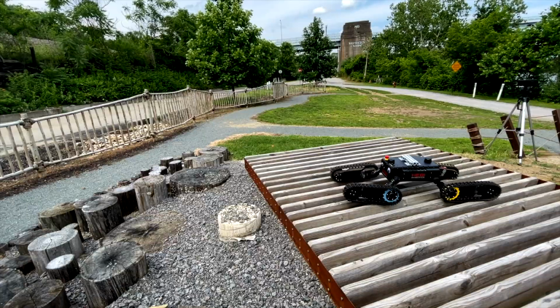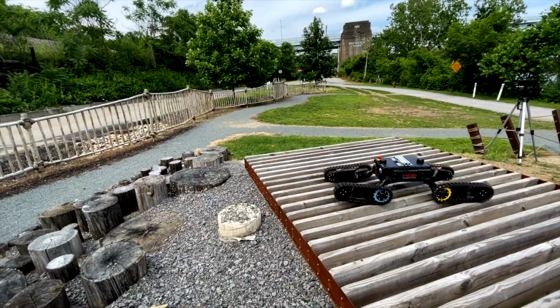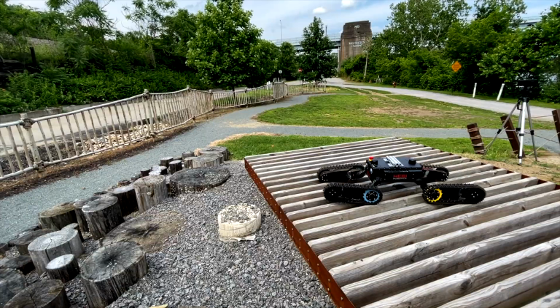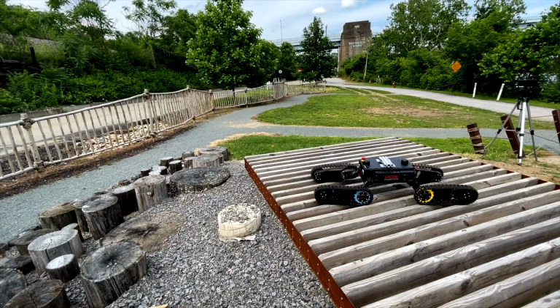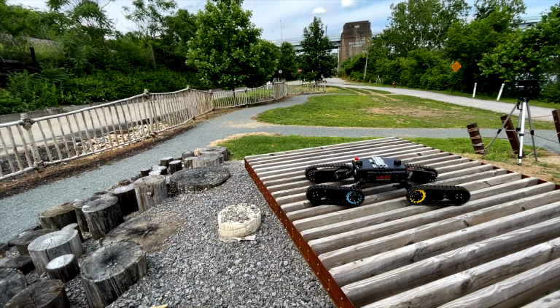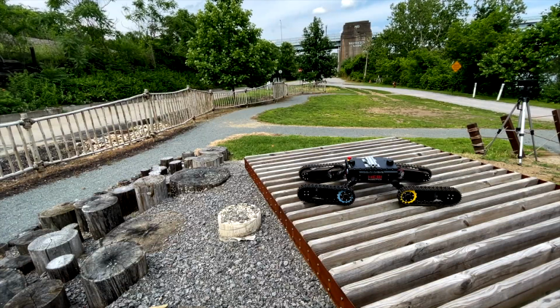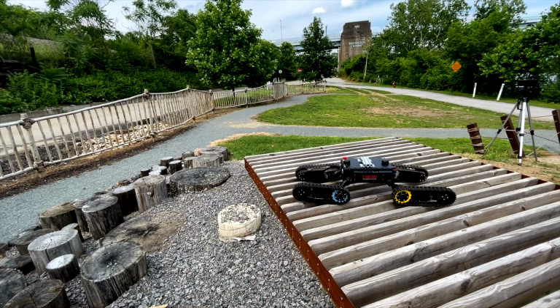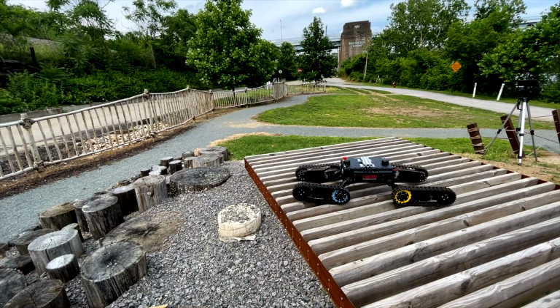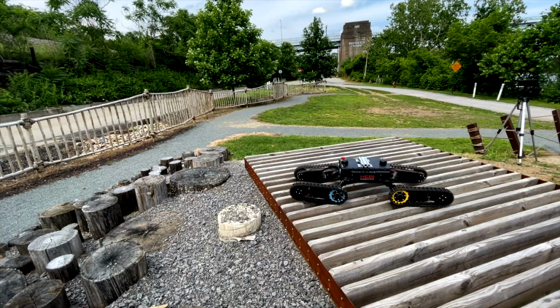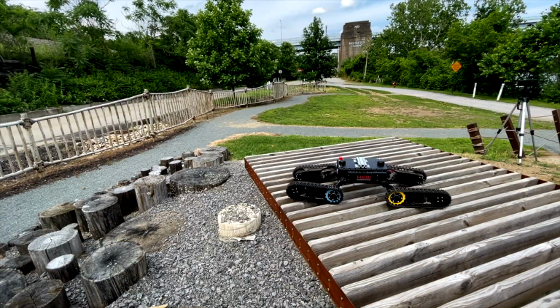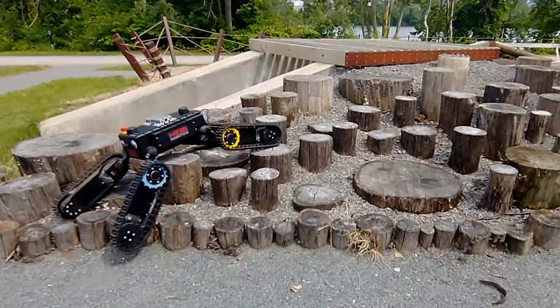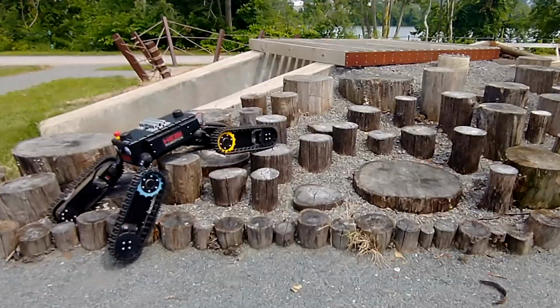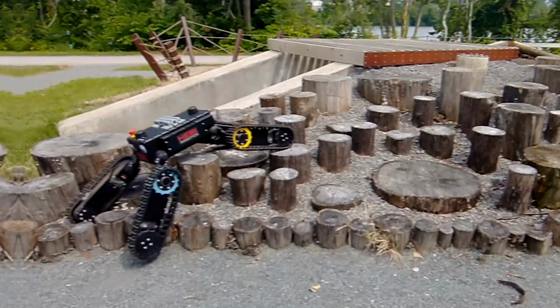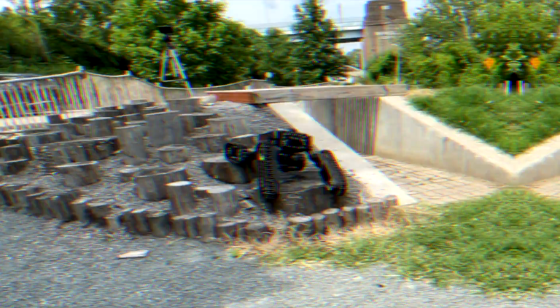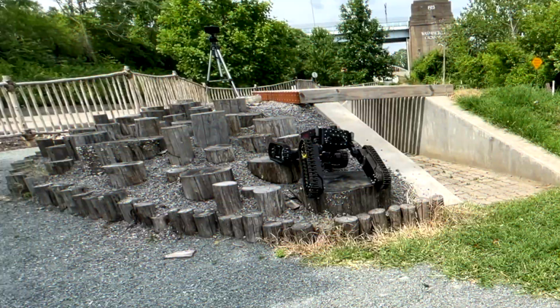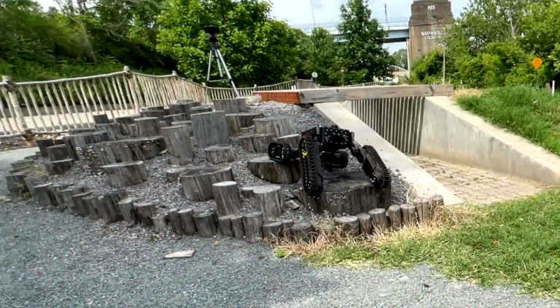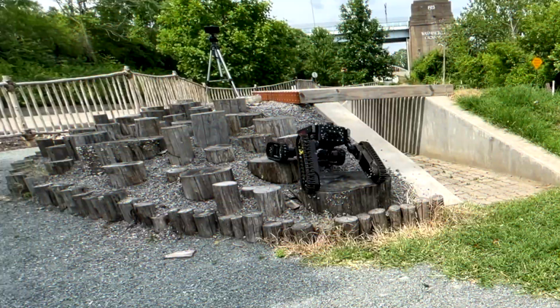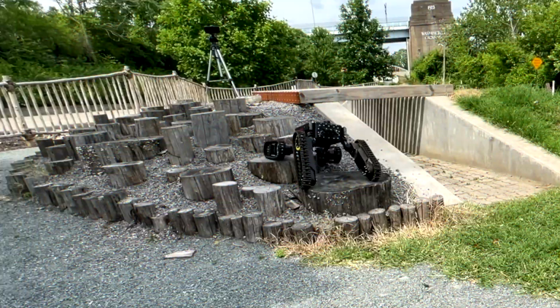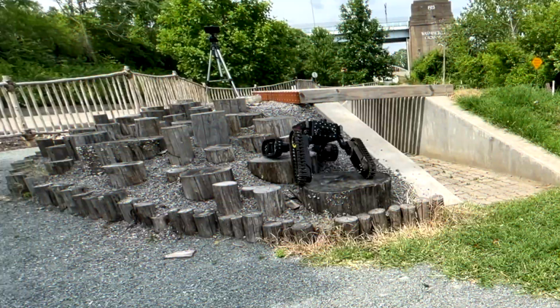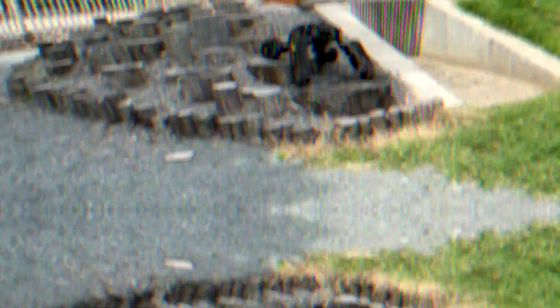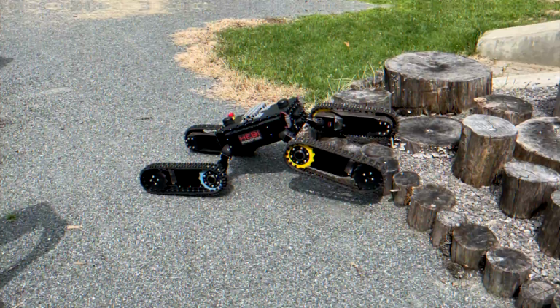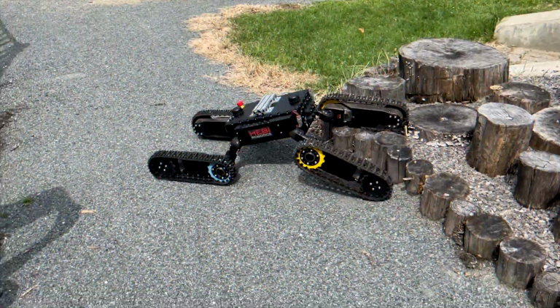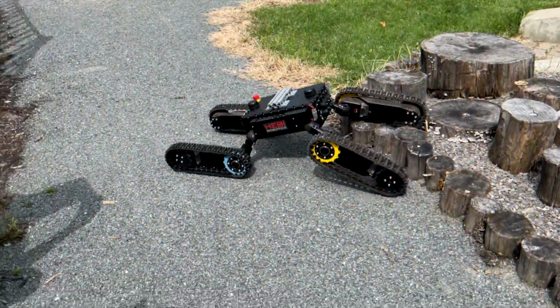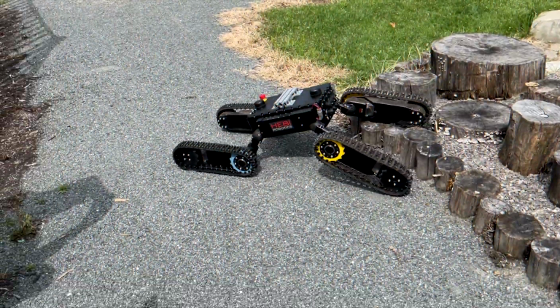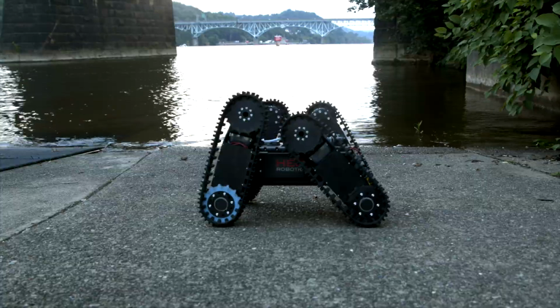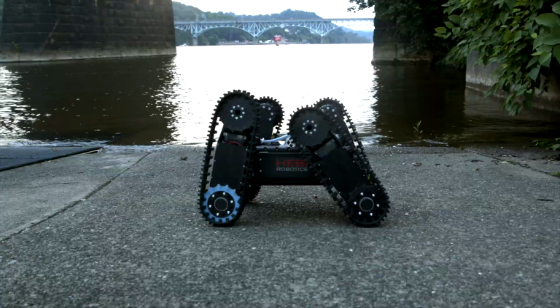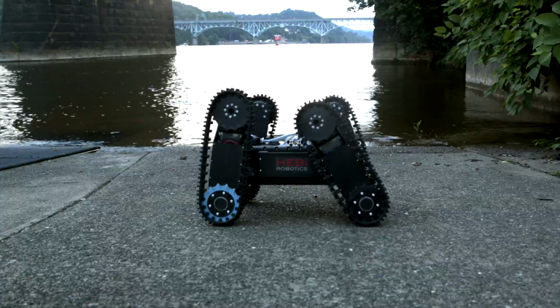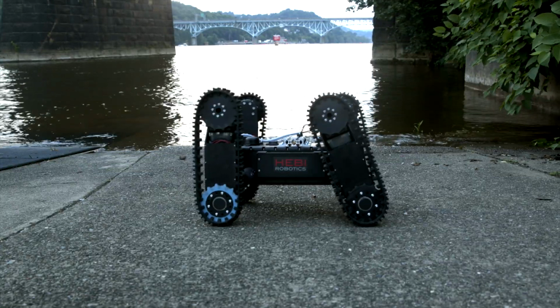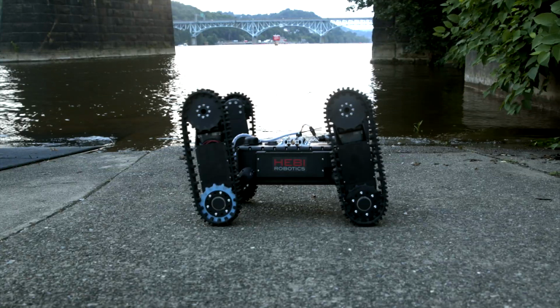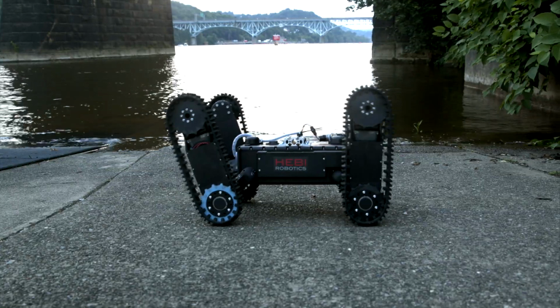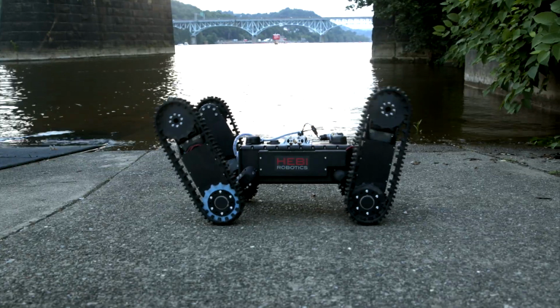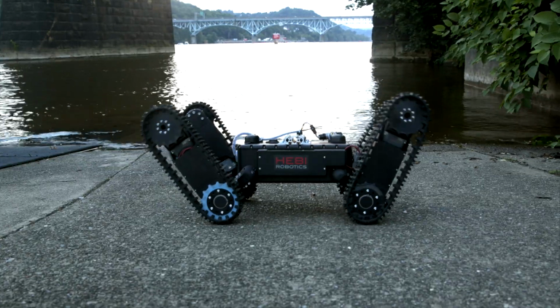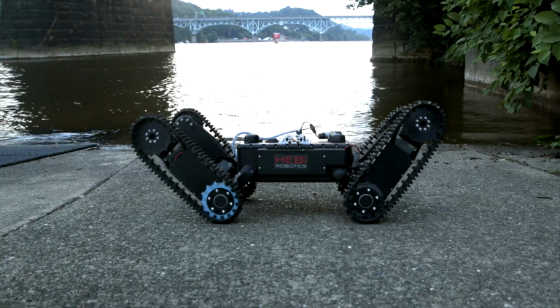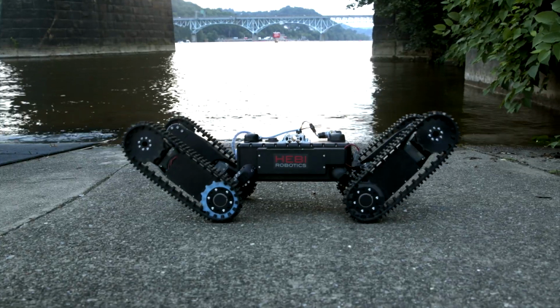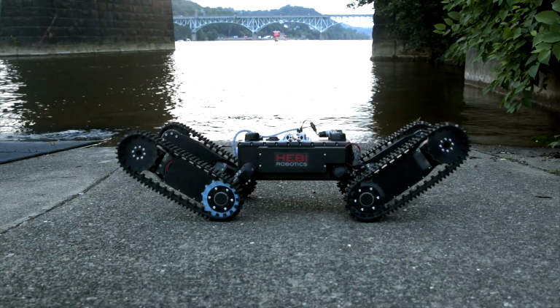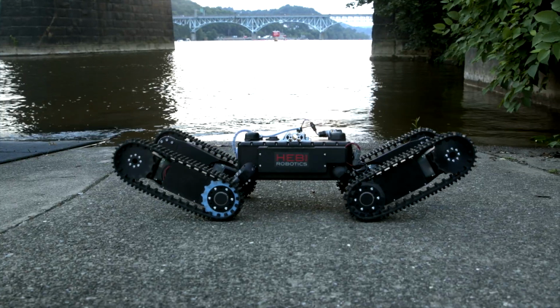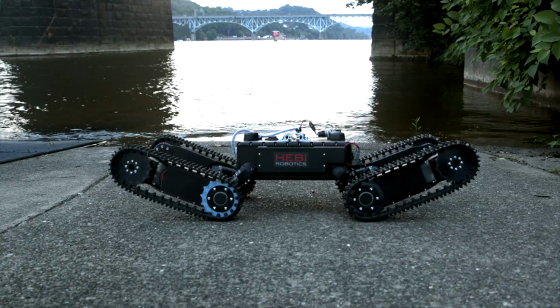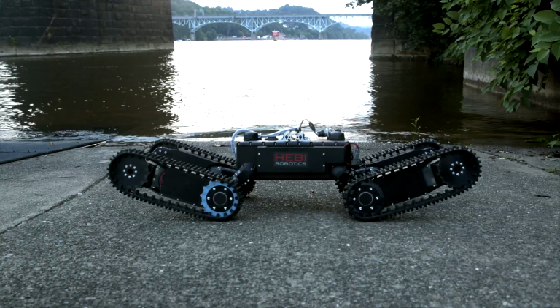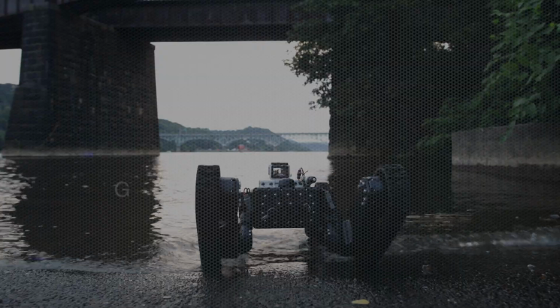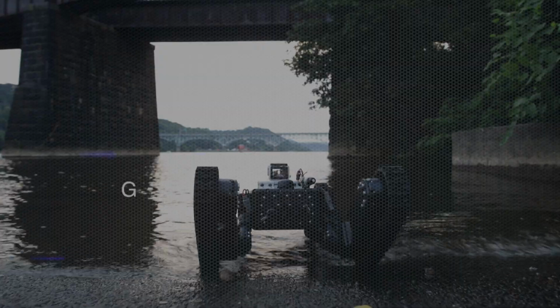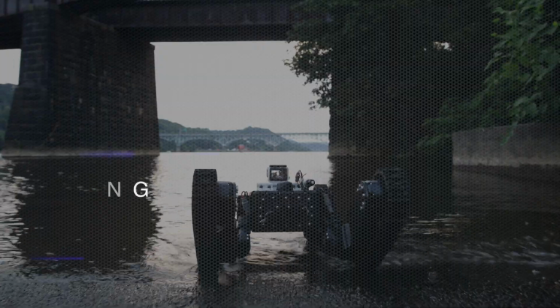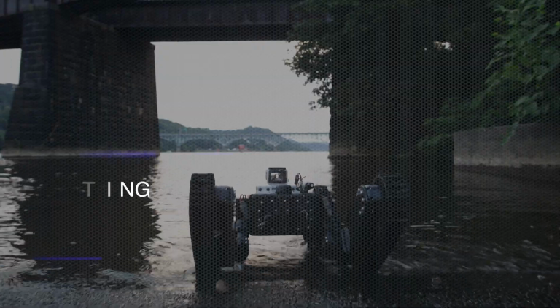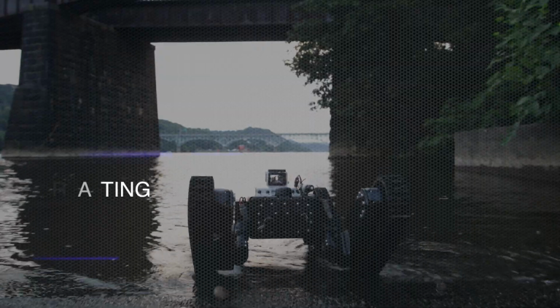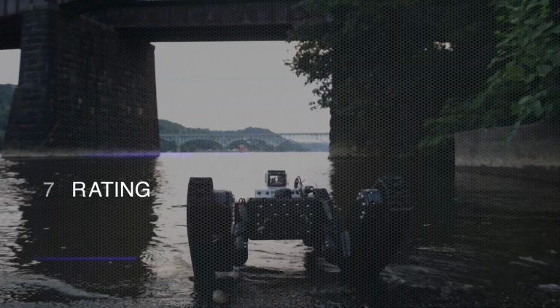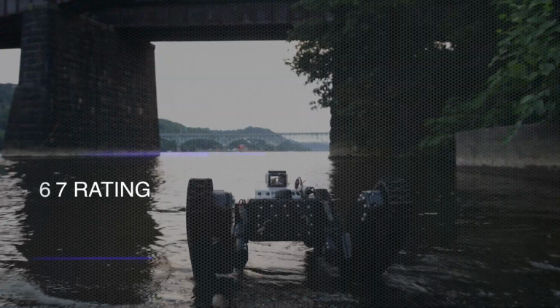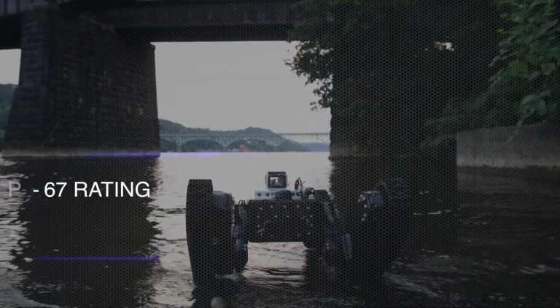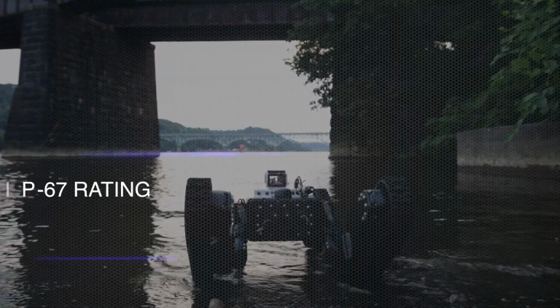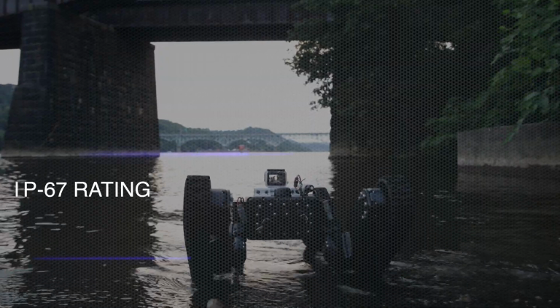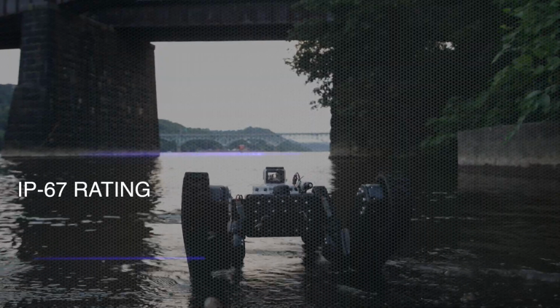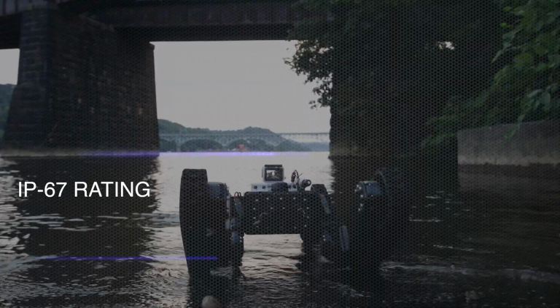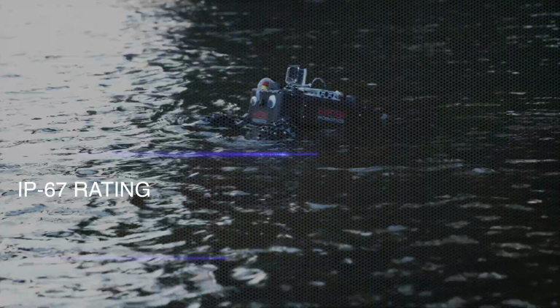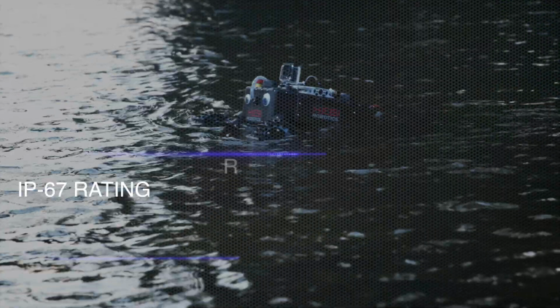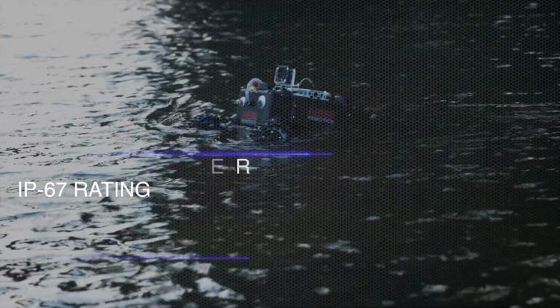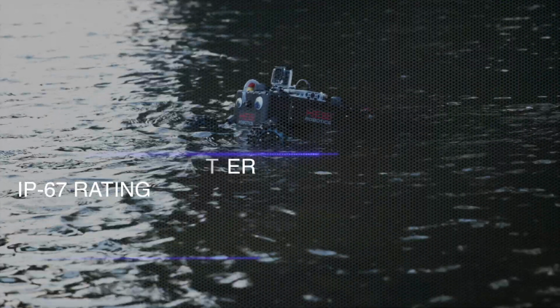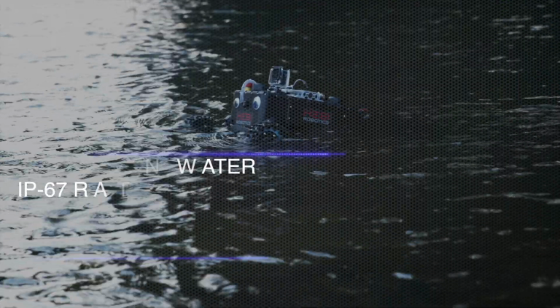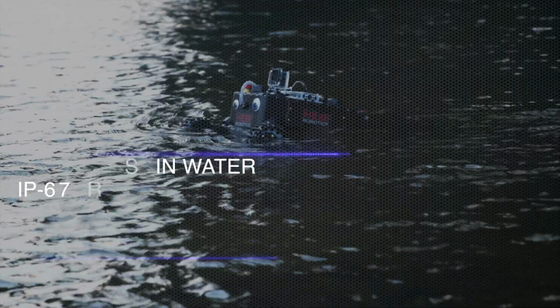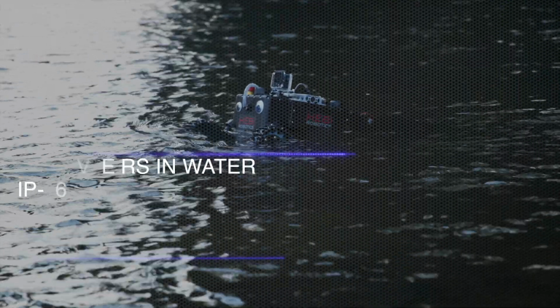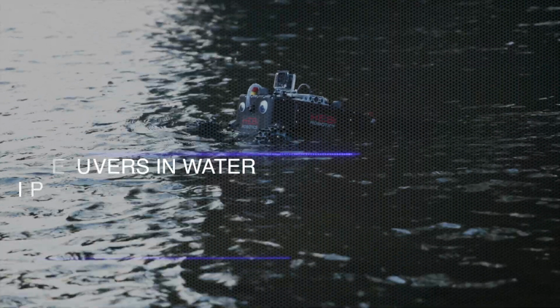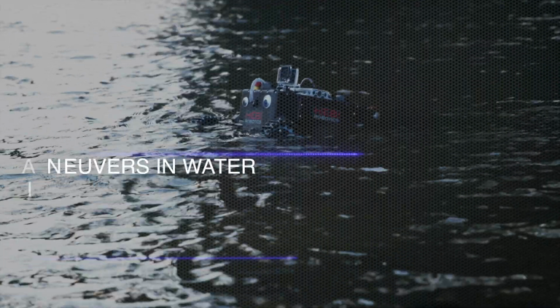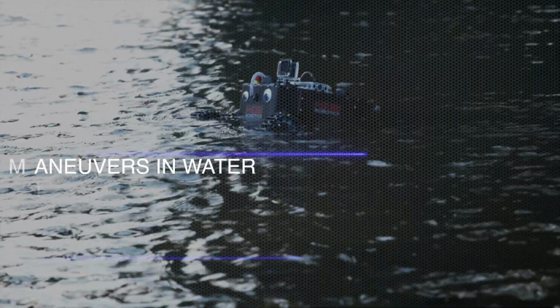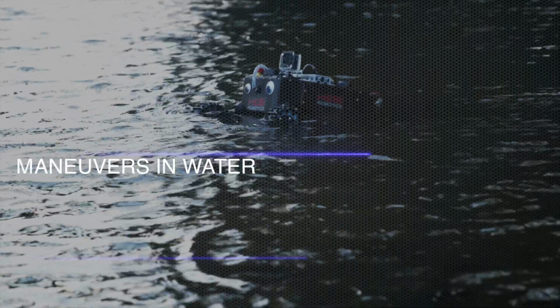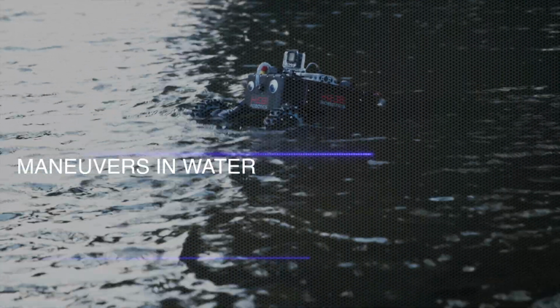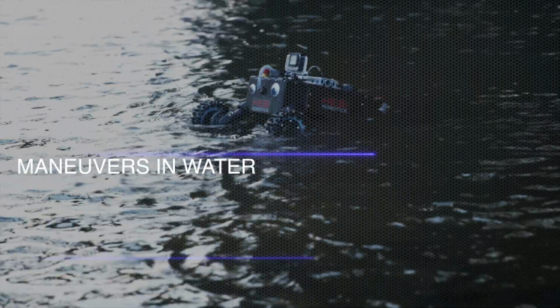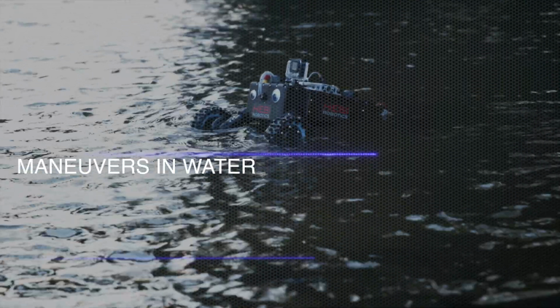After finishing some land nav, Treadi's ready for a dip. He's designed for an IP67 rating and is capable of maneuvering in water.